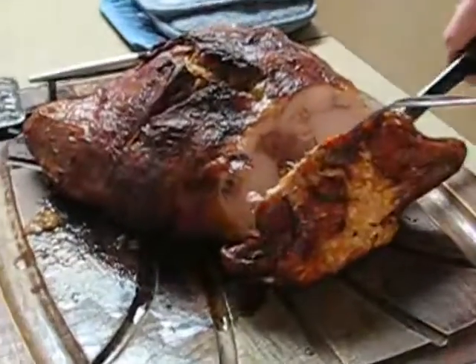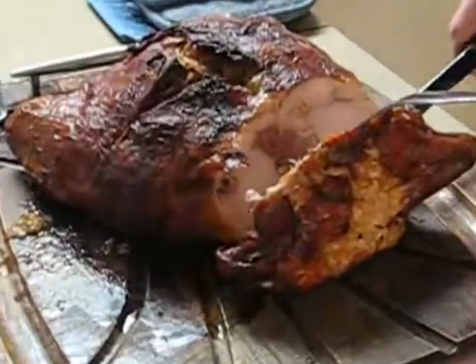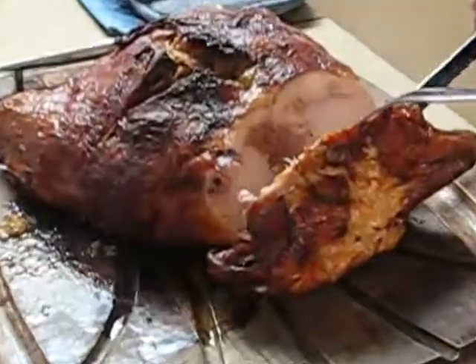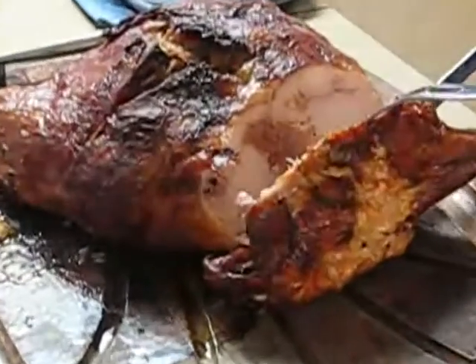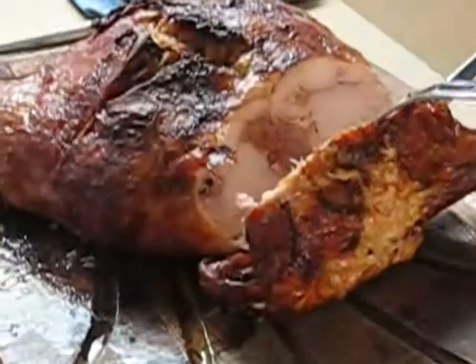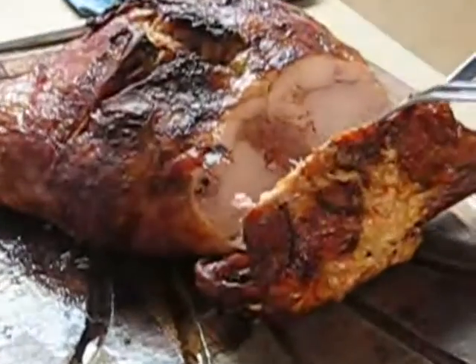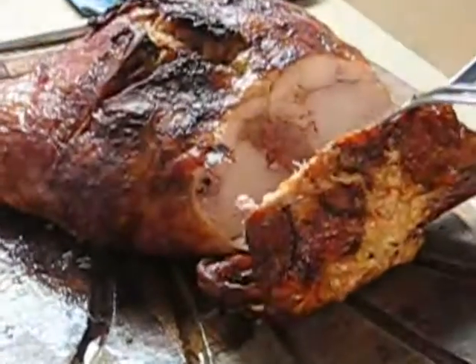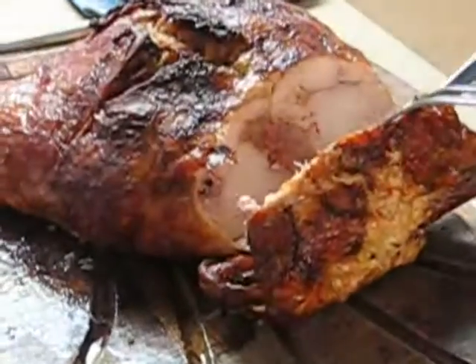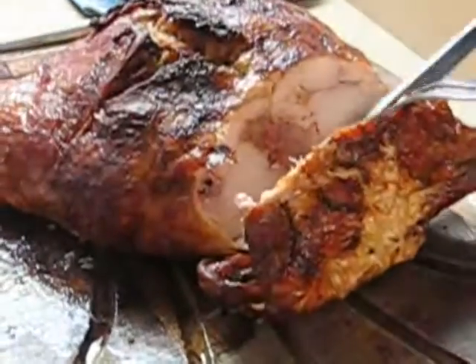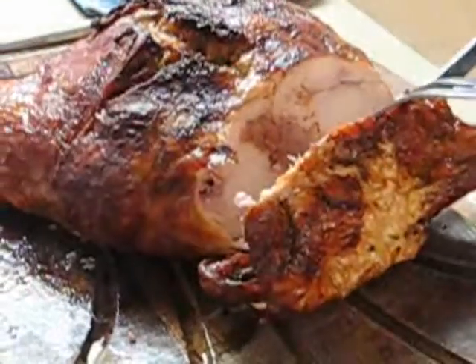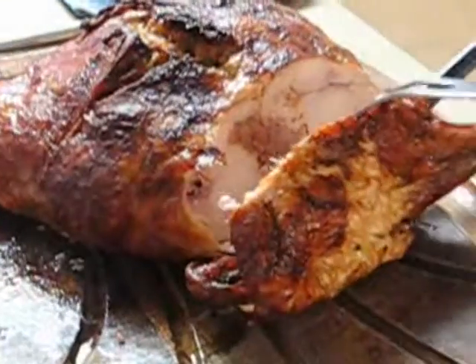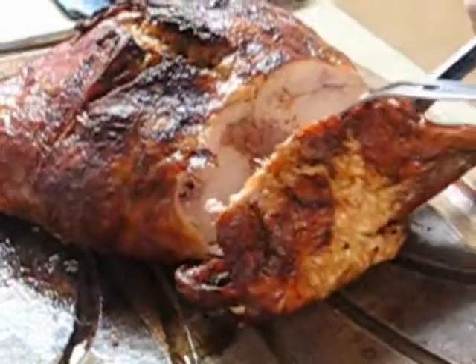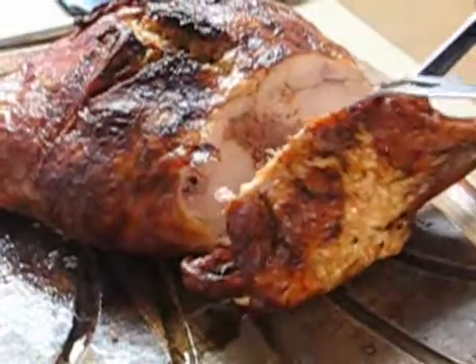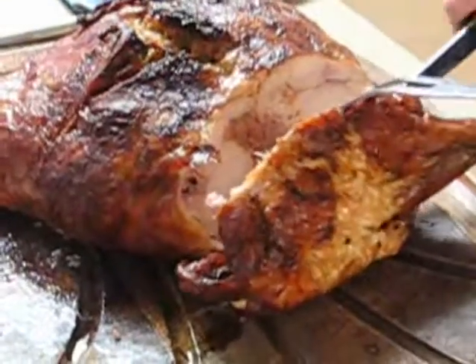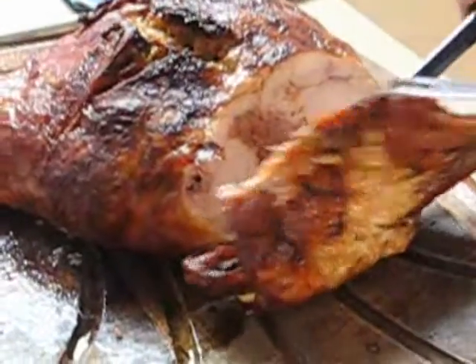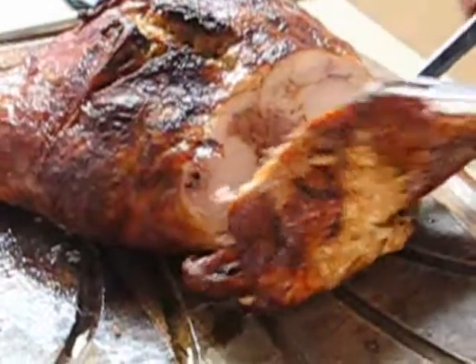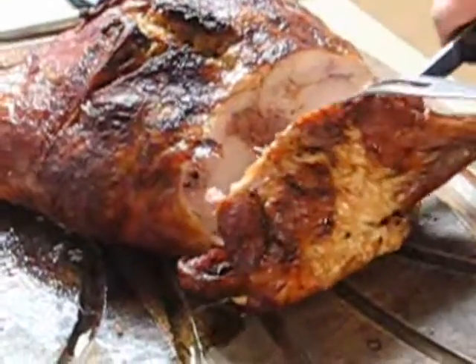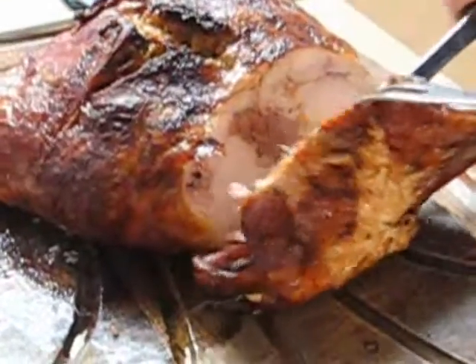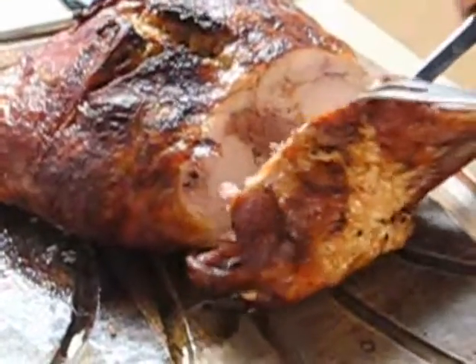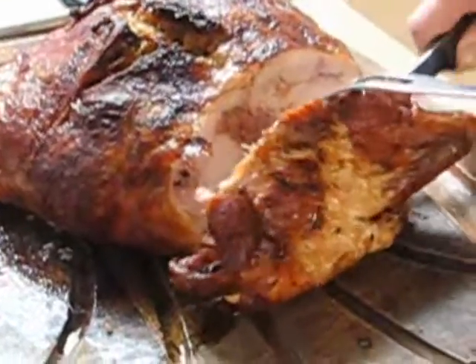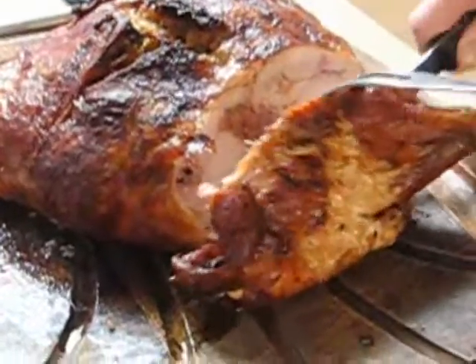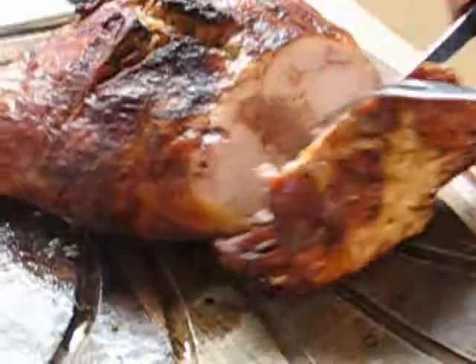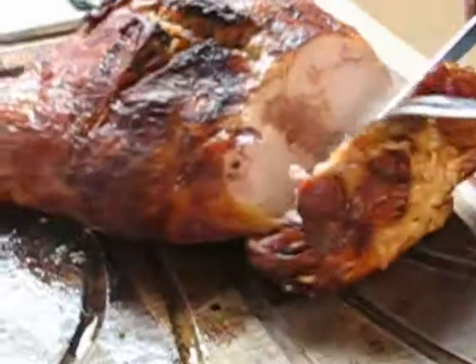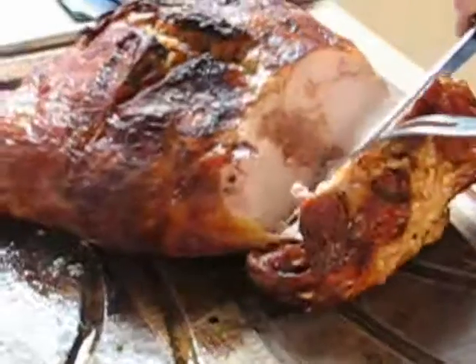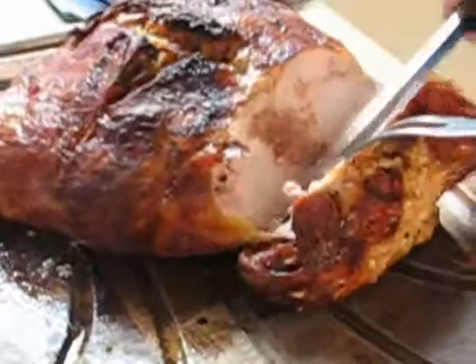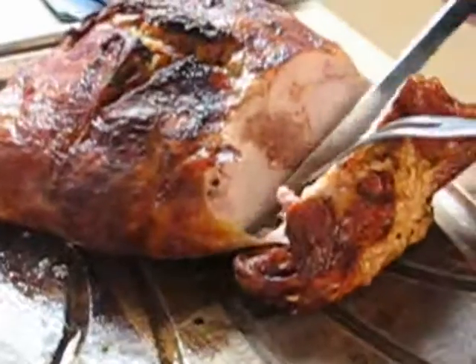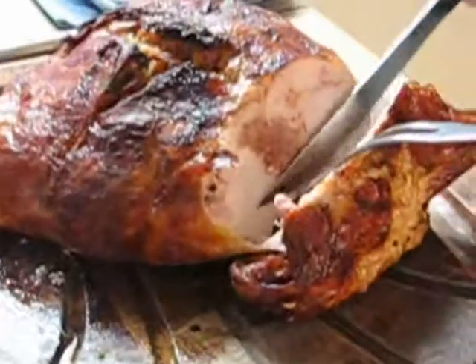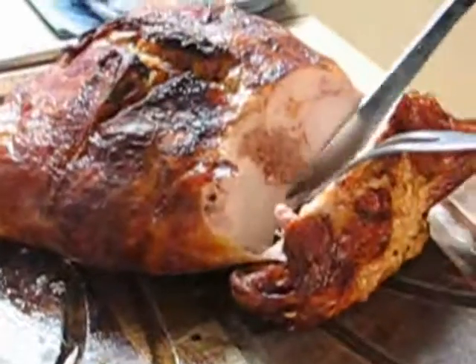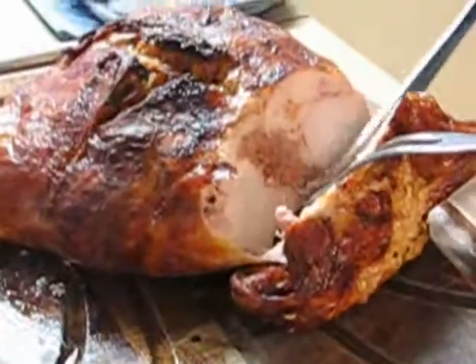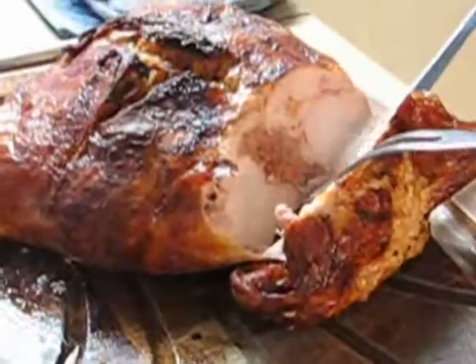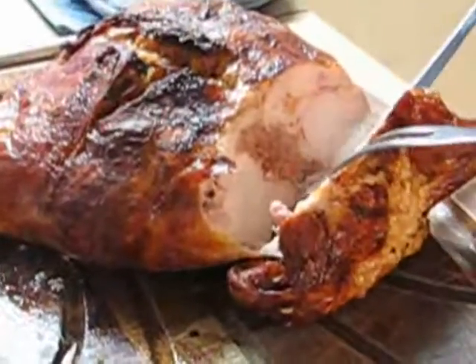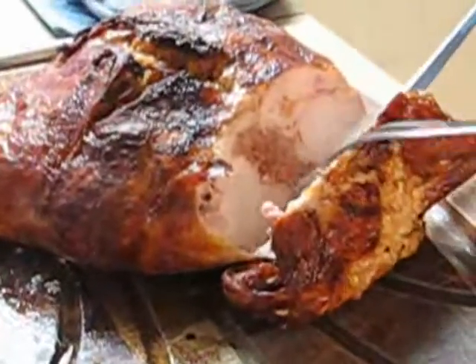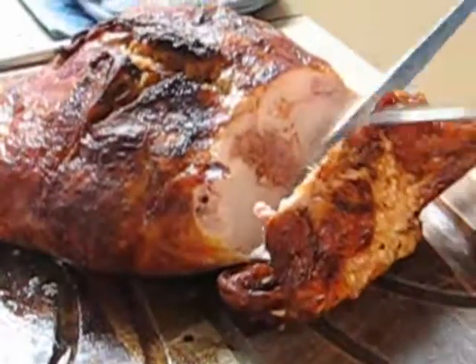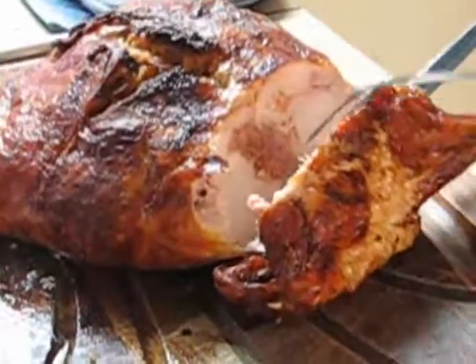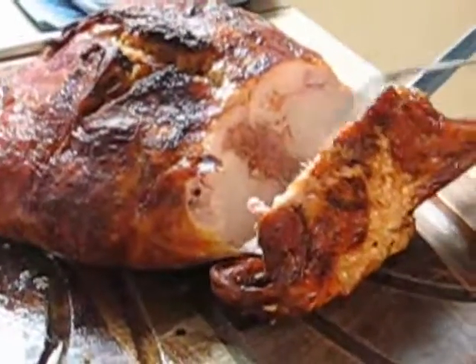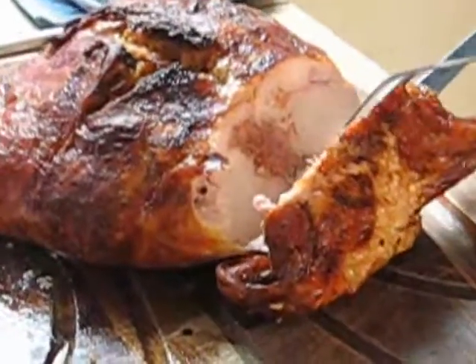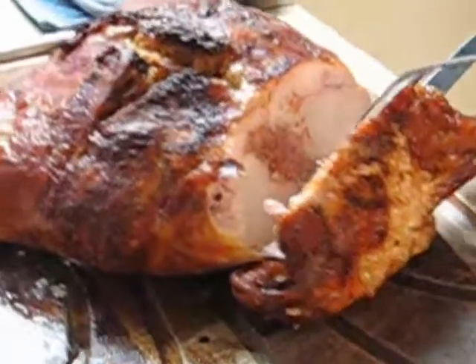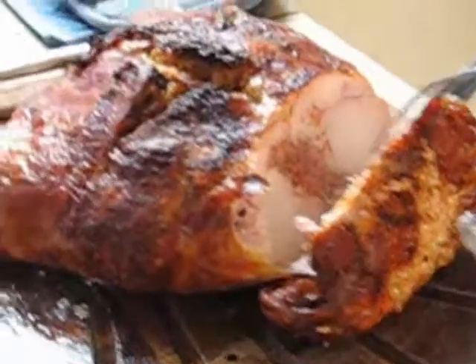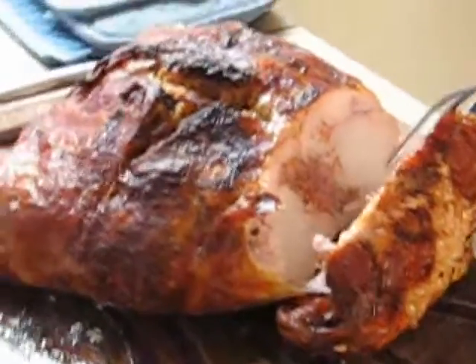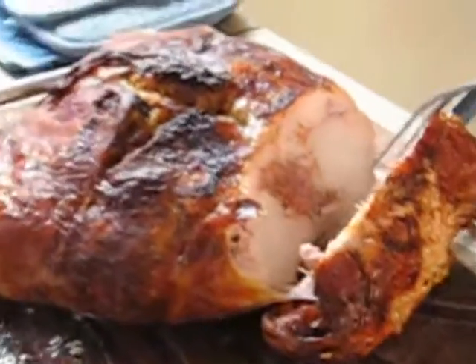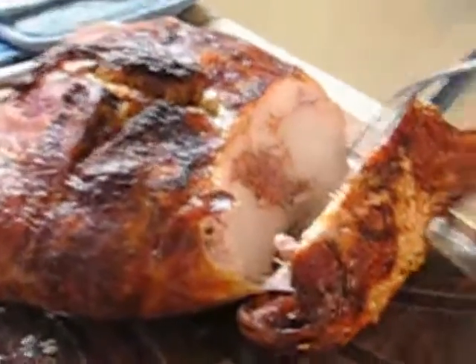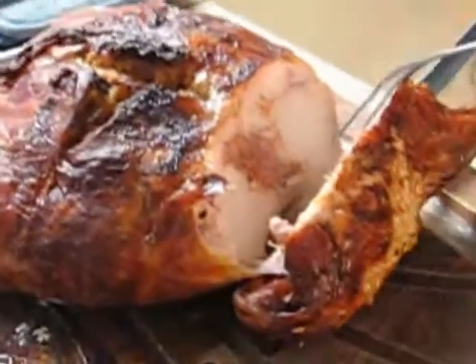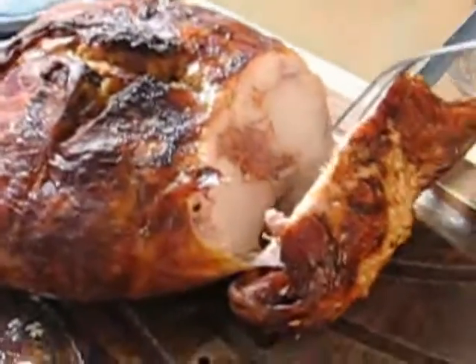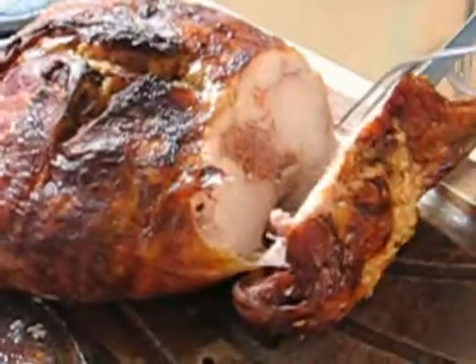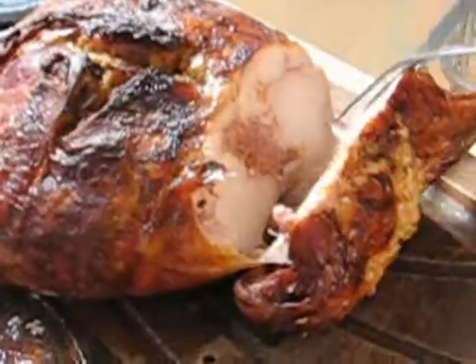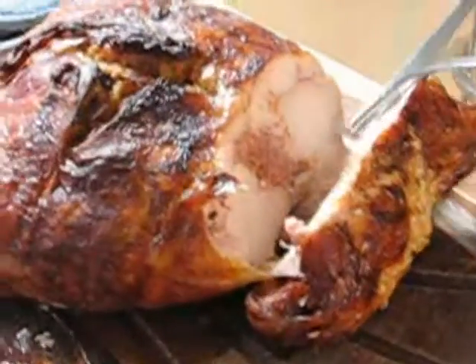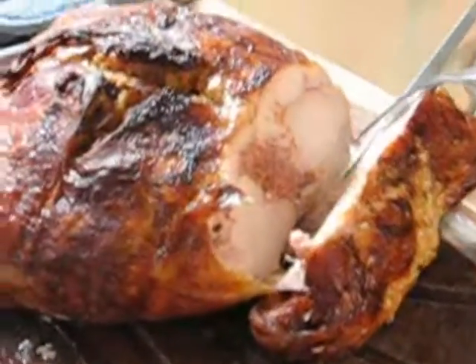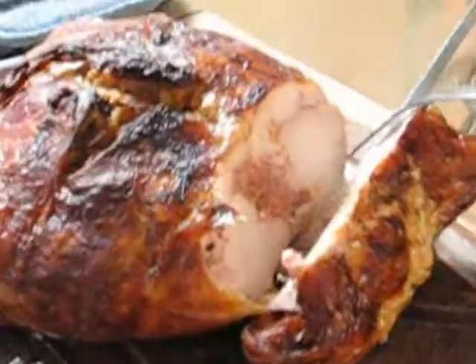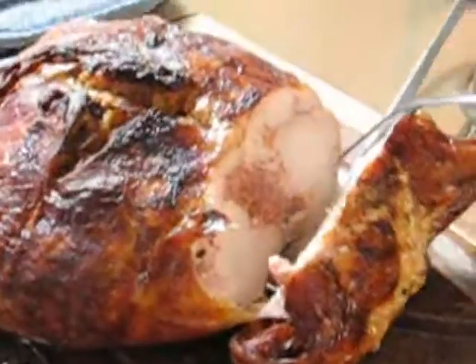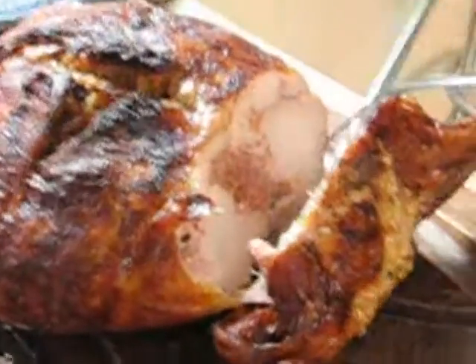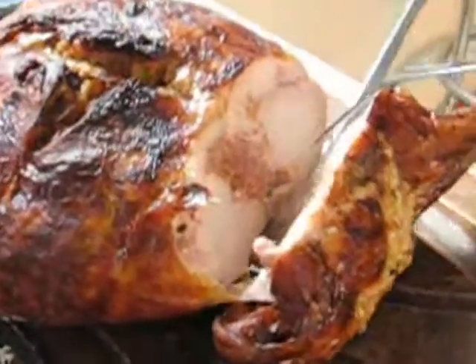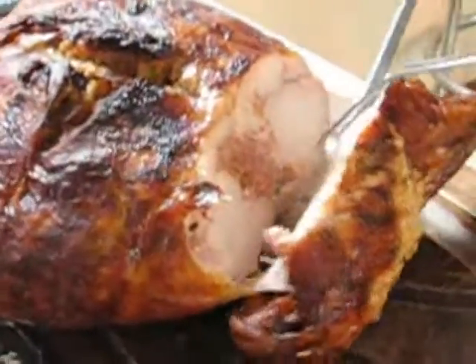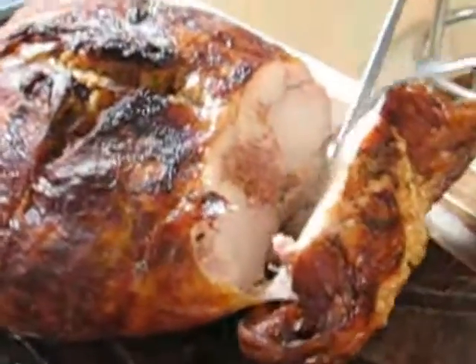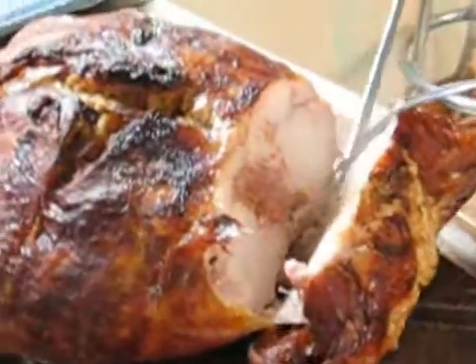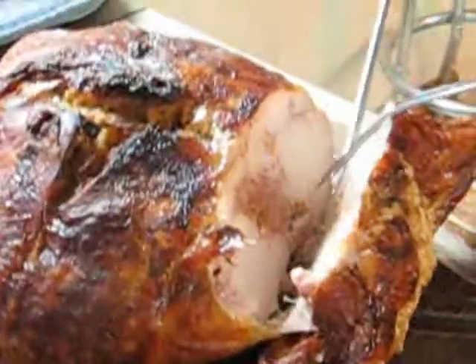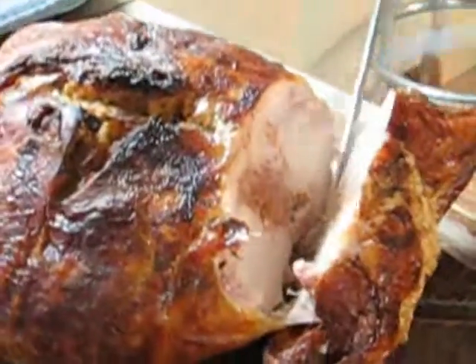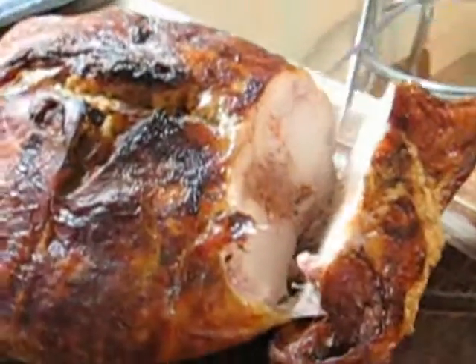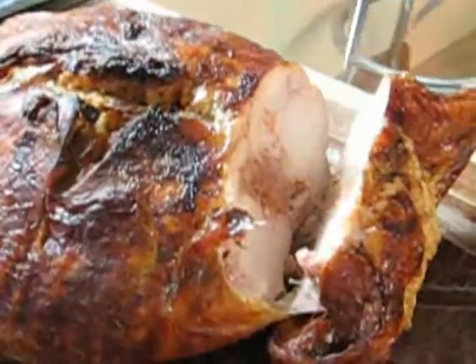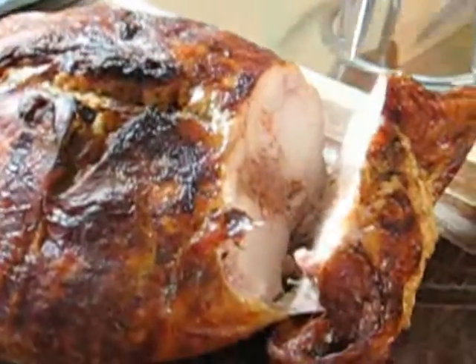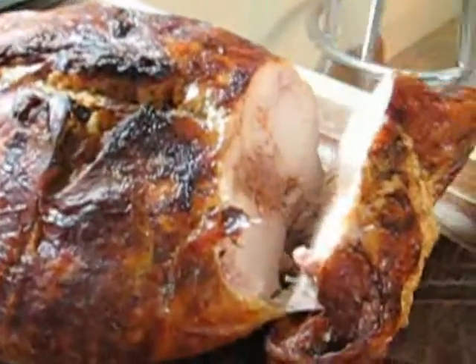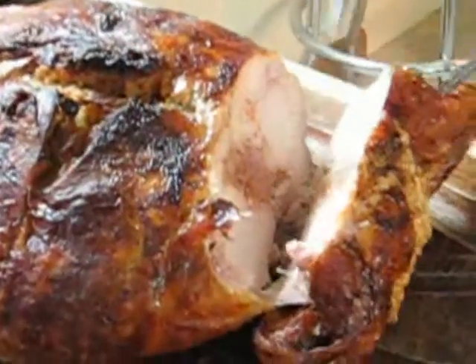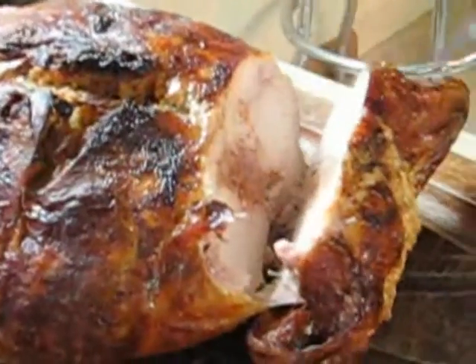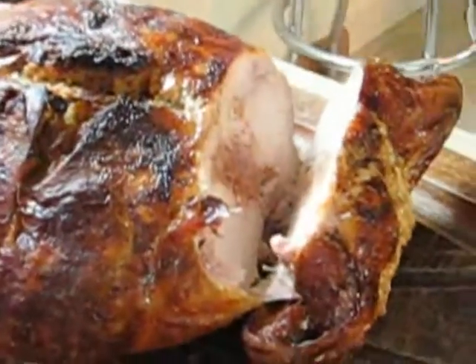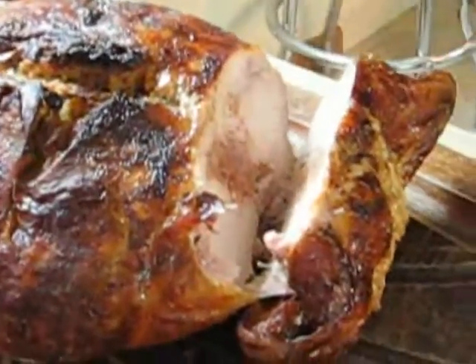Oh yes, we can see. Oh, you see the layers there? Oh, very nice, very nice. Okay, that's good. That's good.